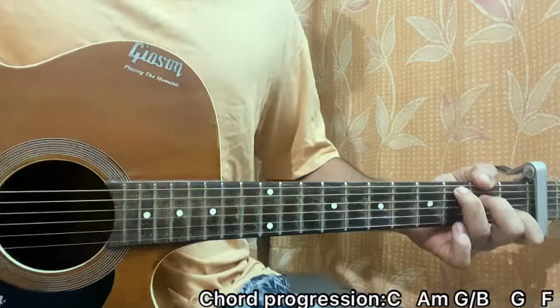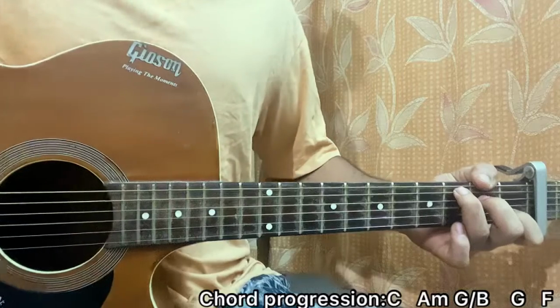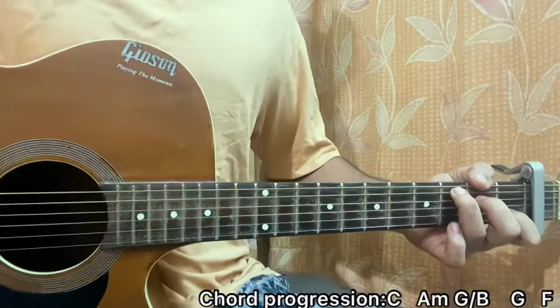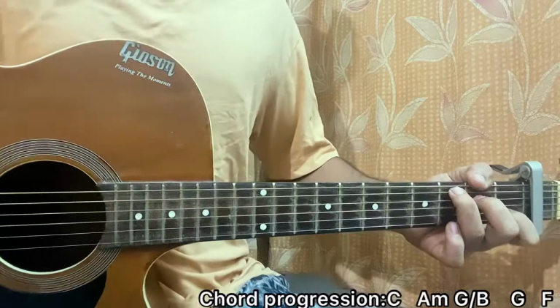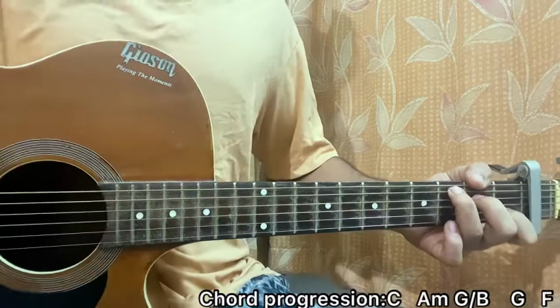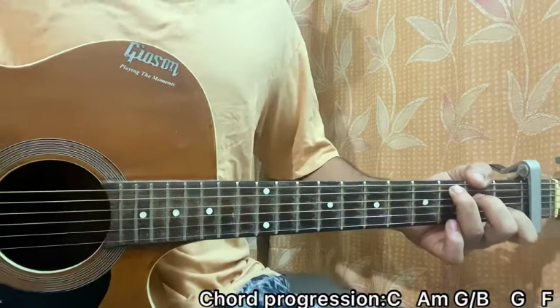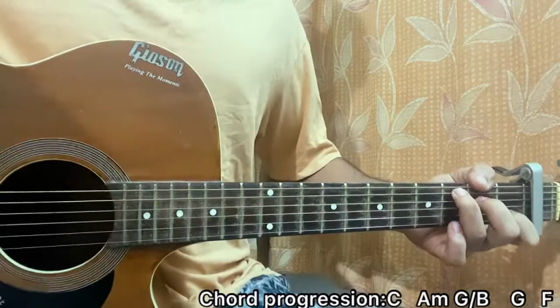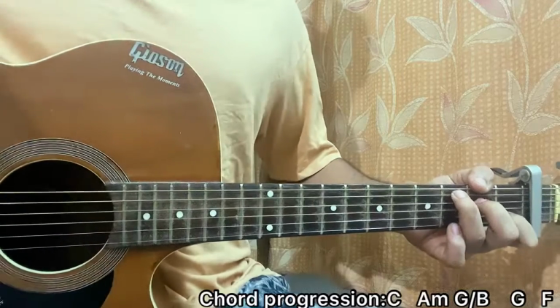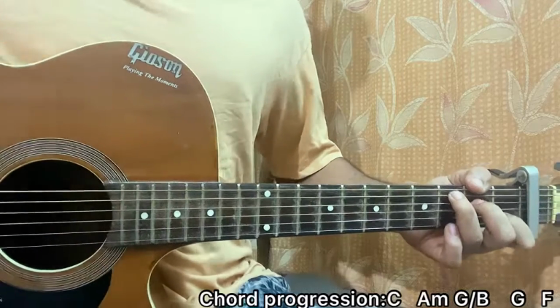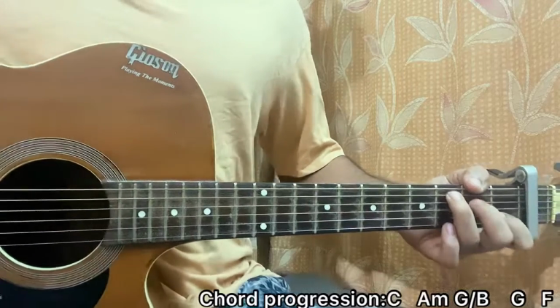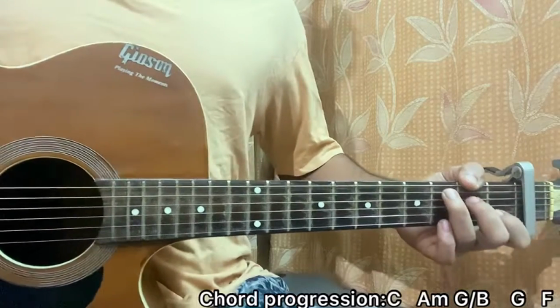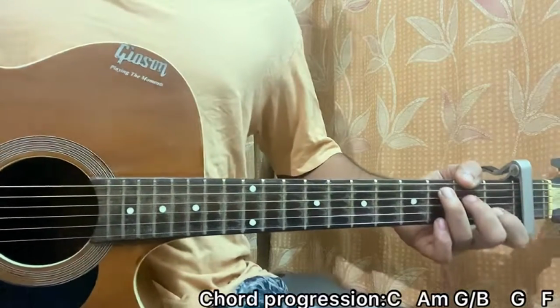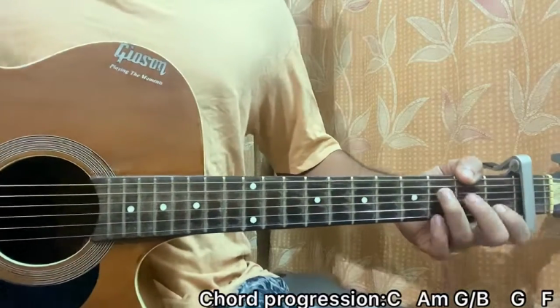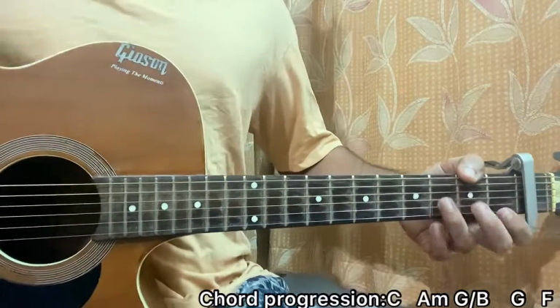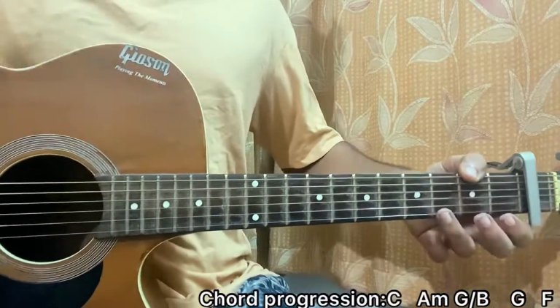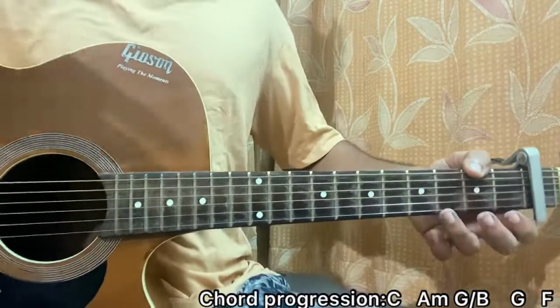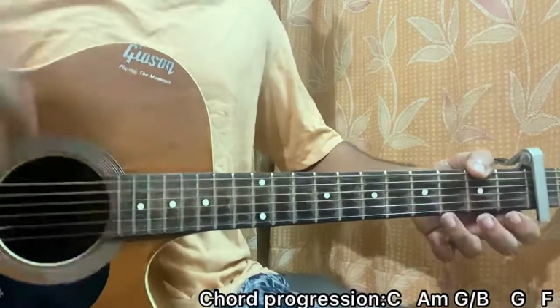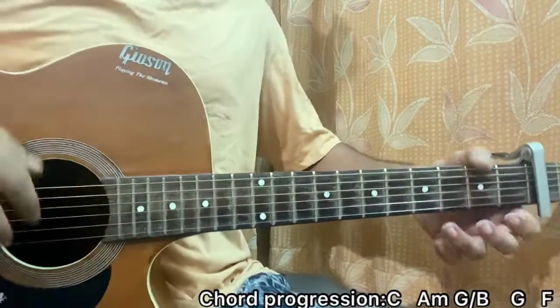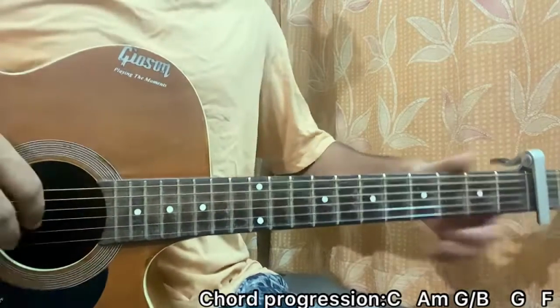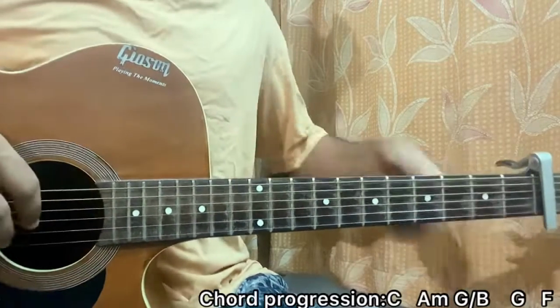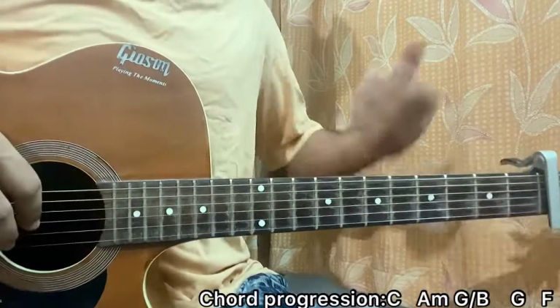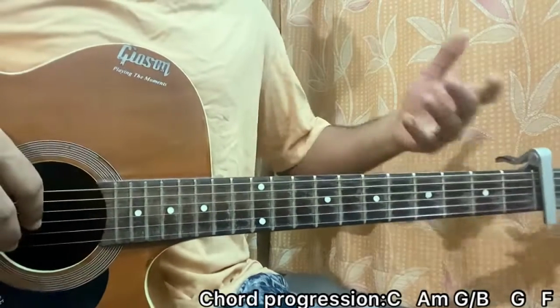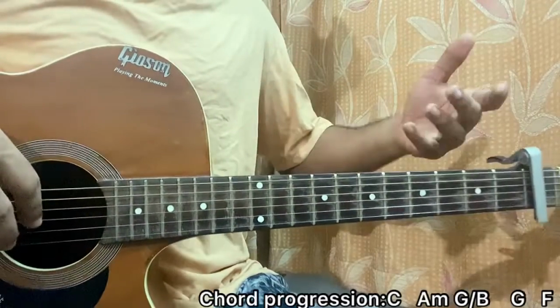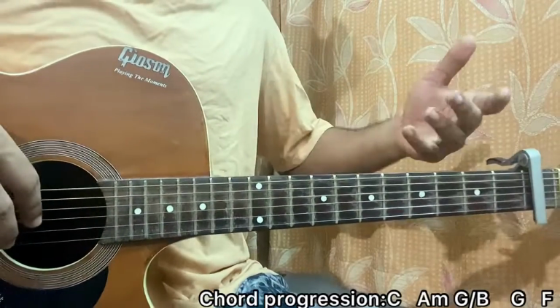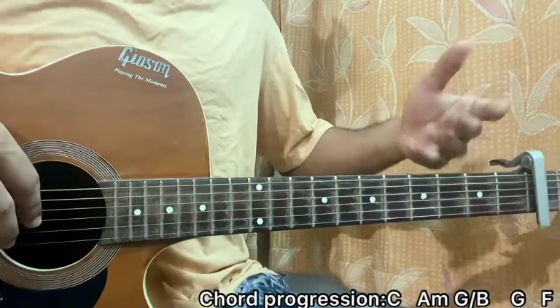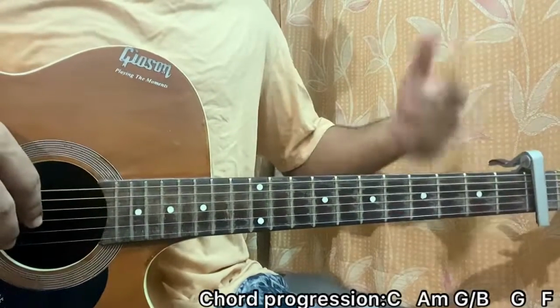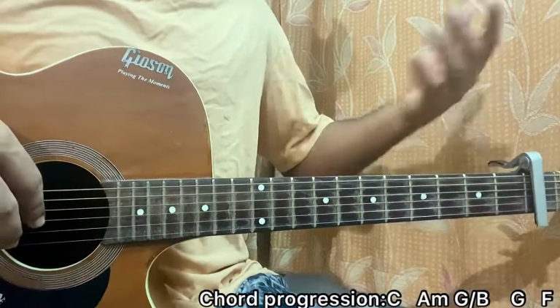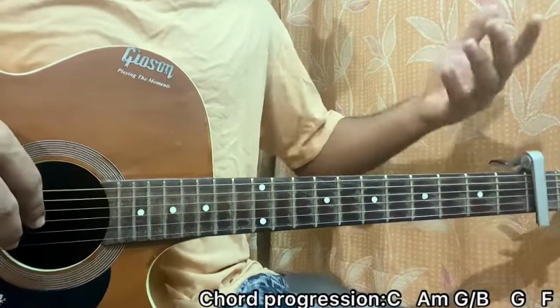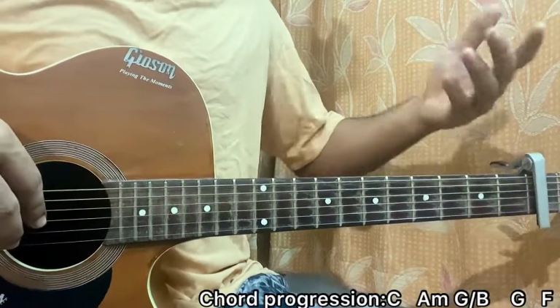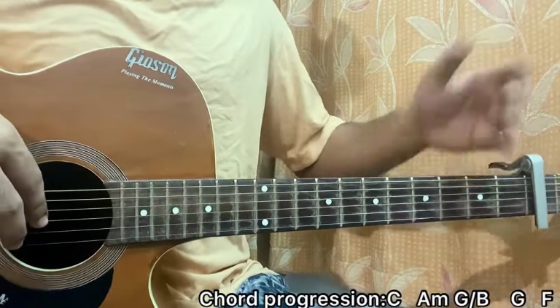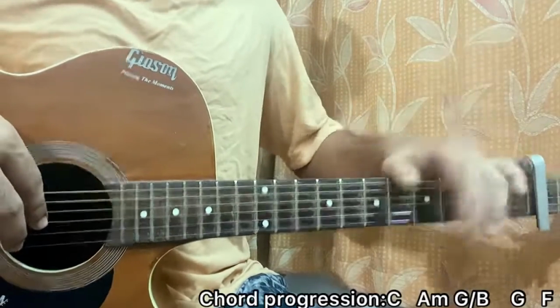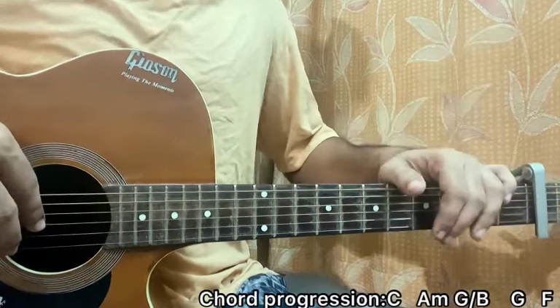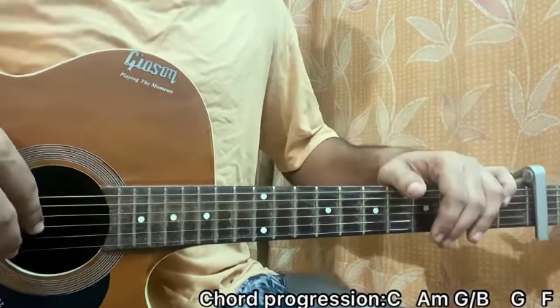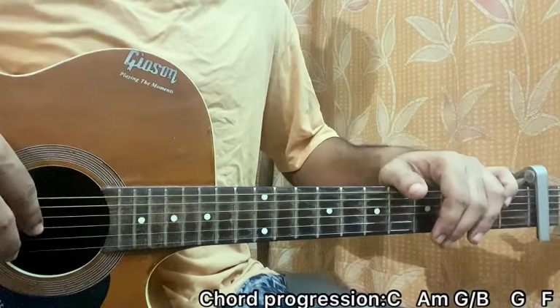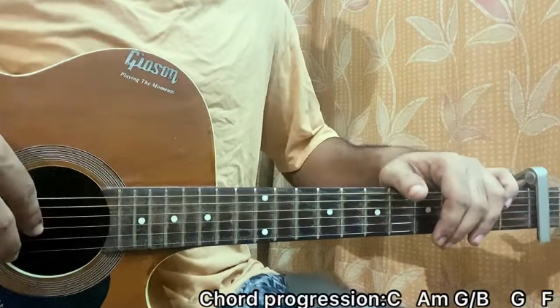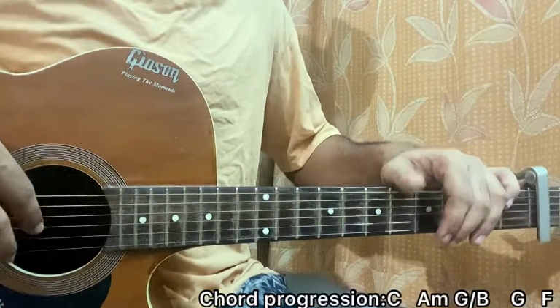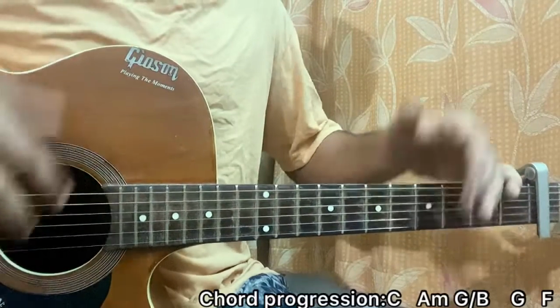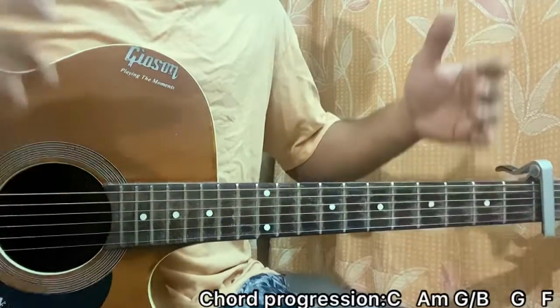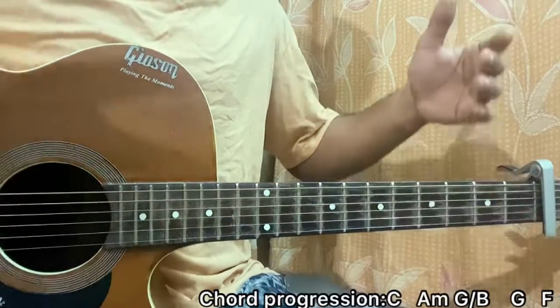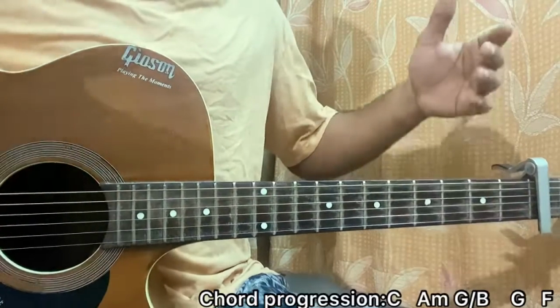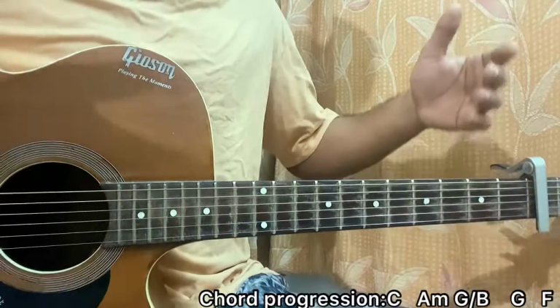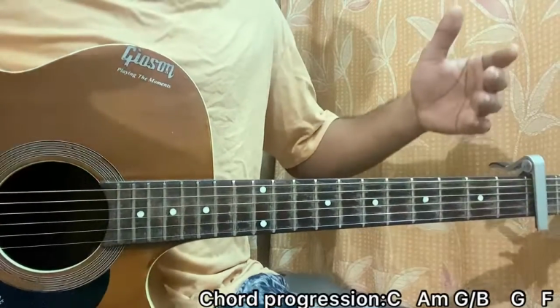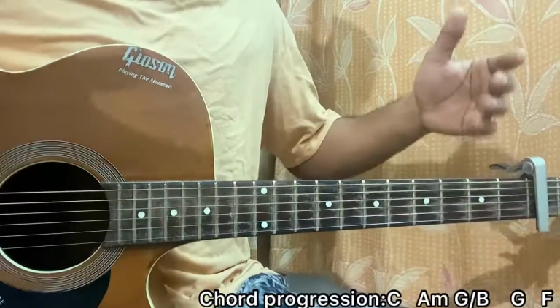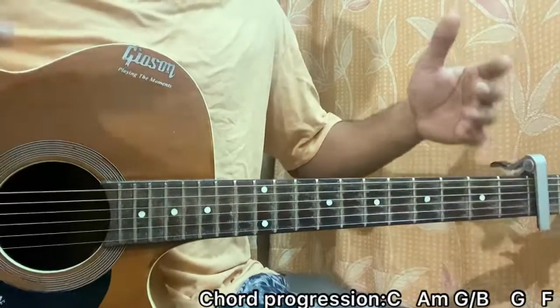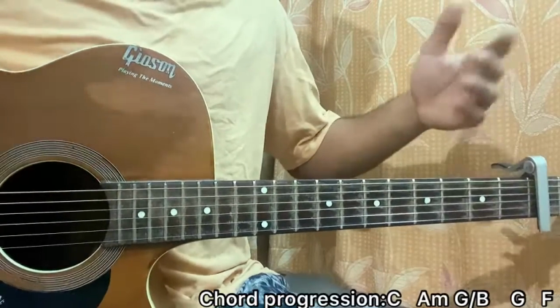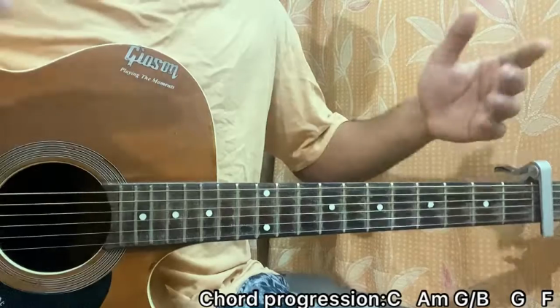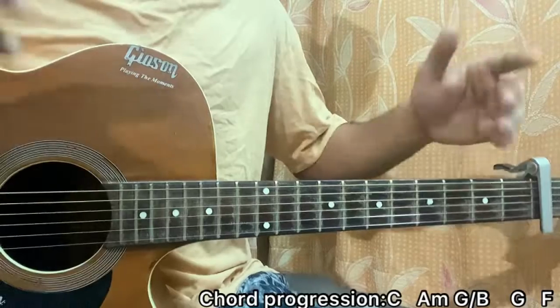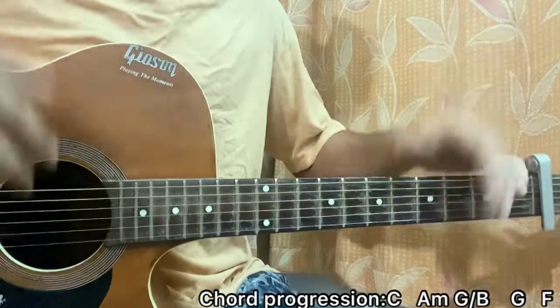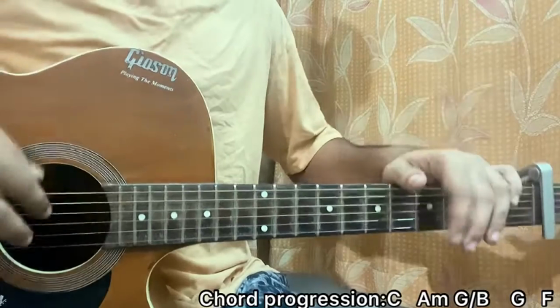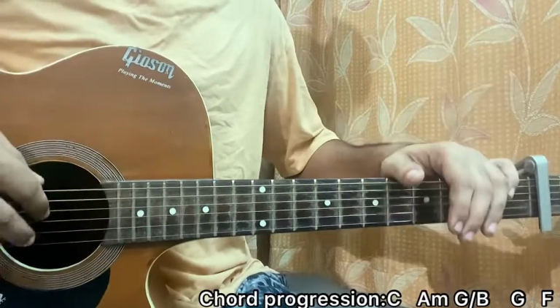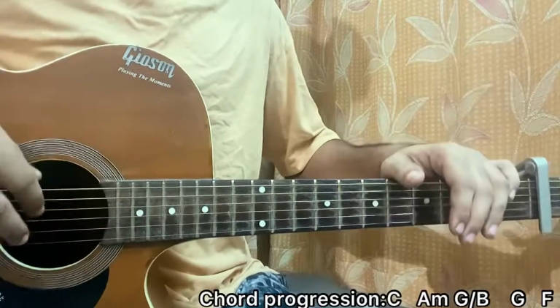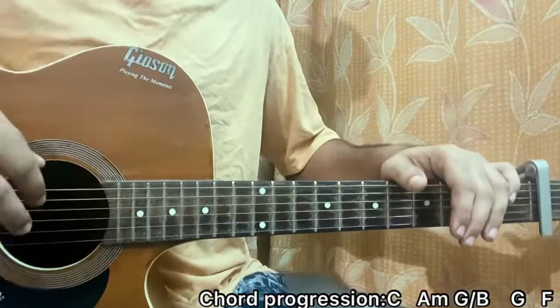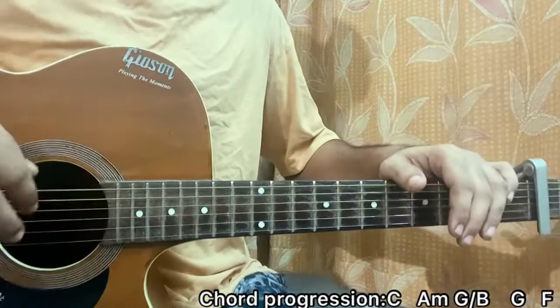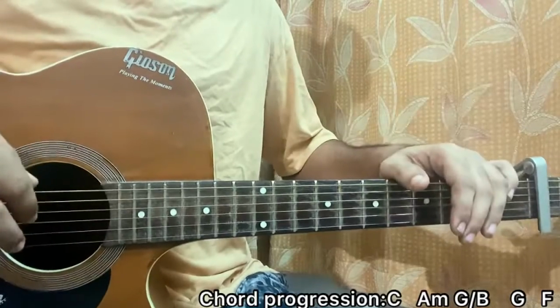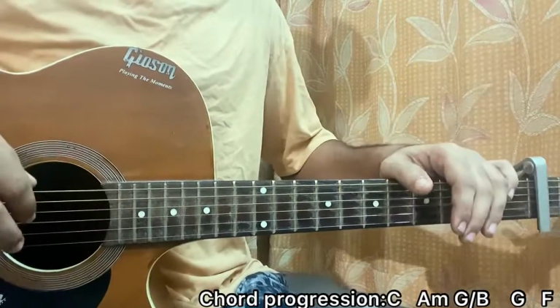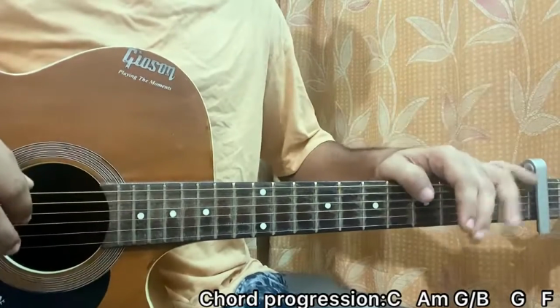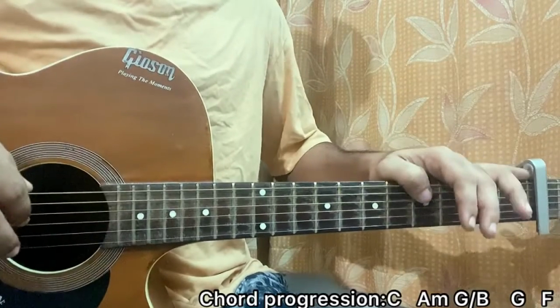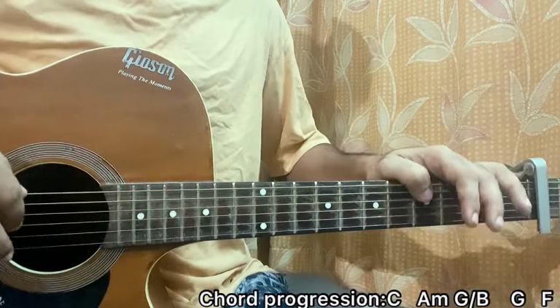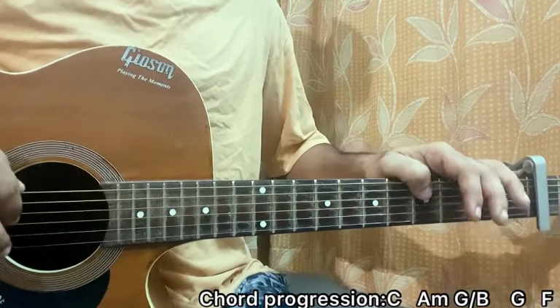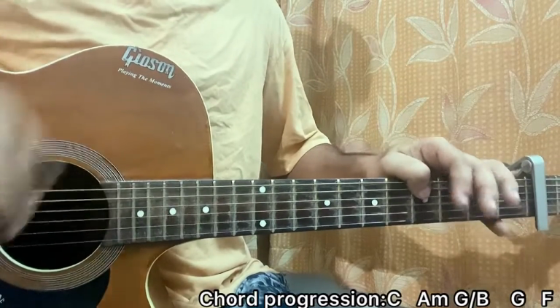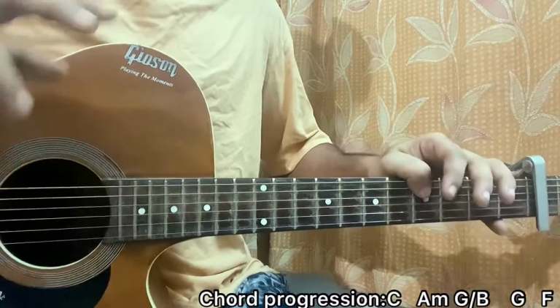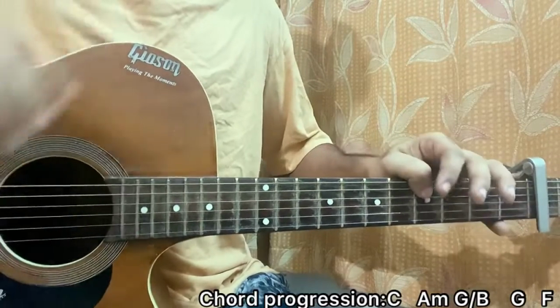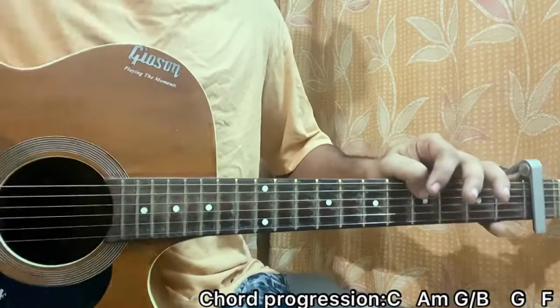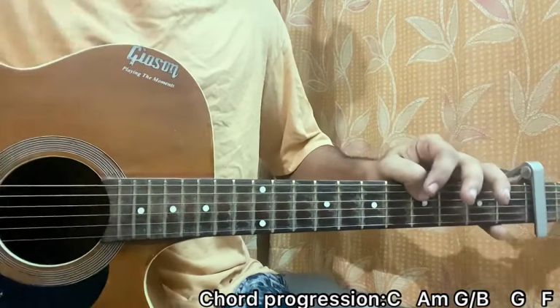There you have it, that's the whole song guys. I hope it helped you out. Let me know what song you want to learn. Subscribe if you haven't, and I'll see you guys back in the next video — bye!